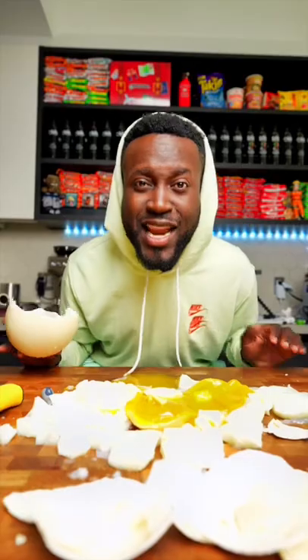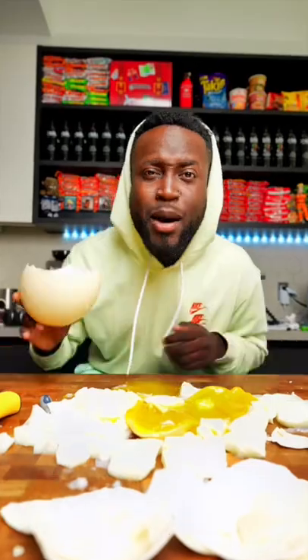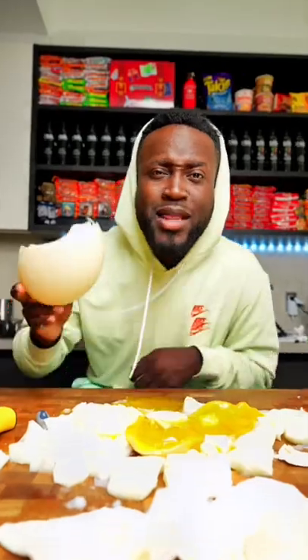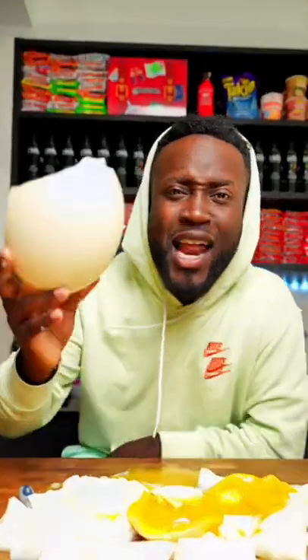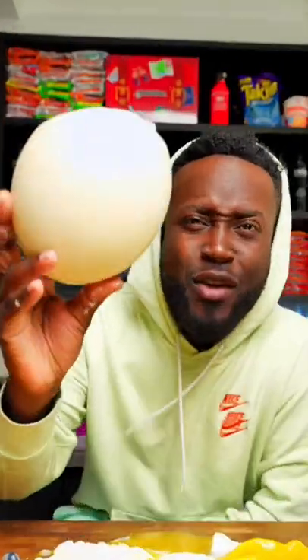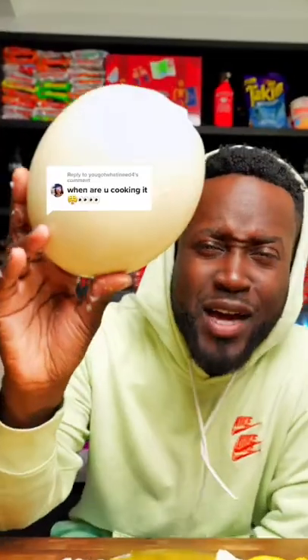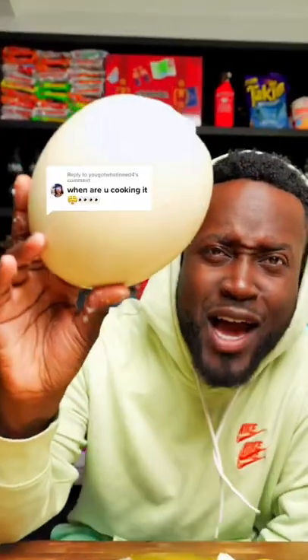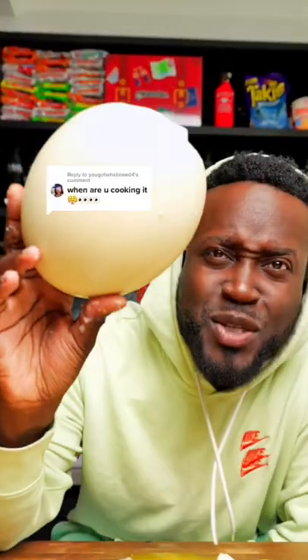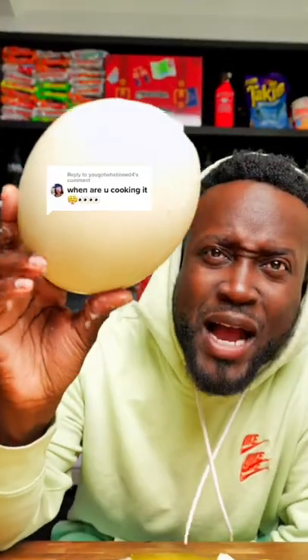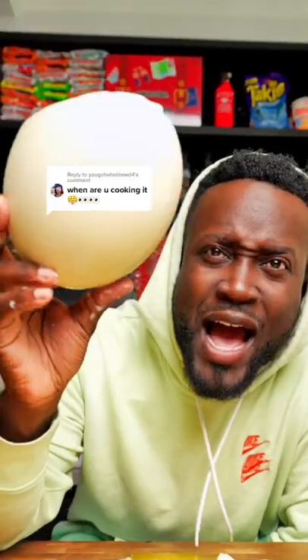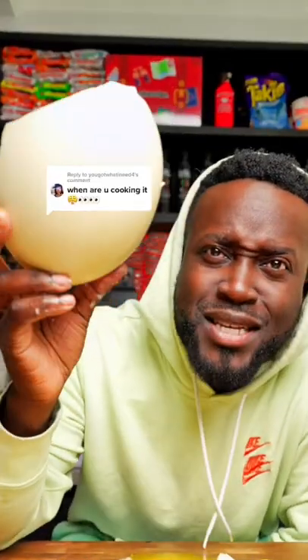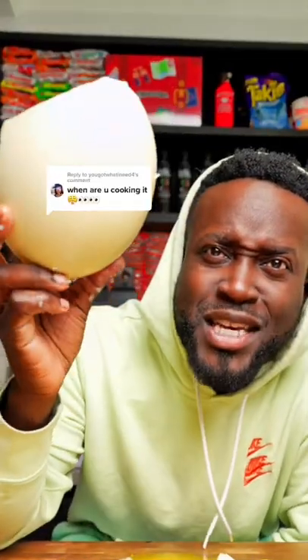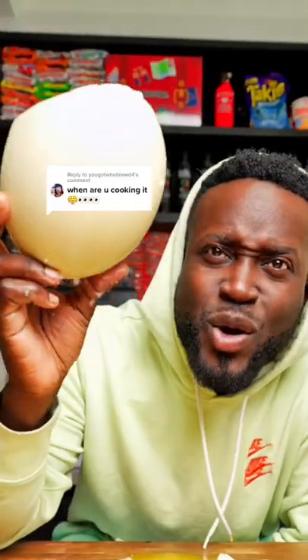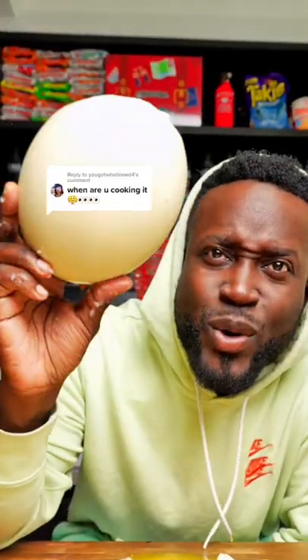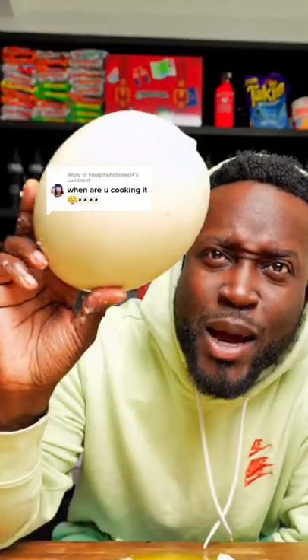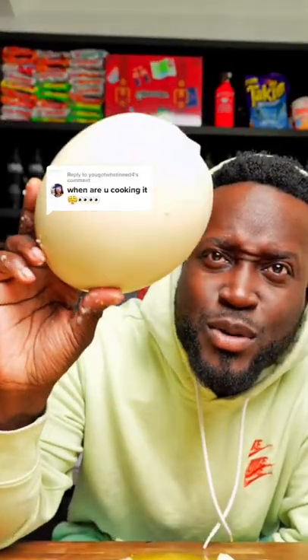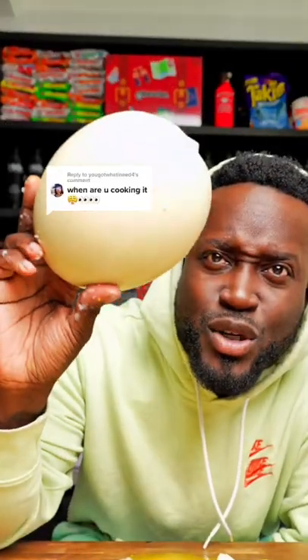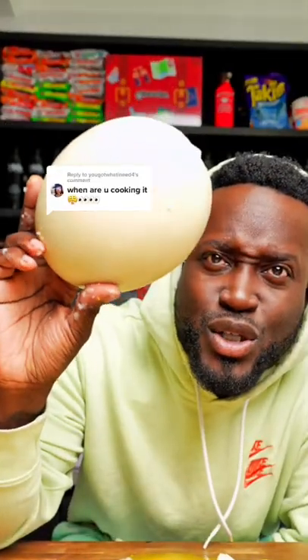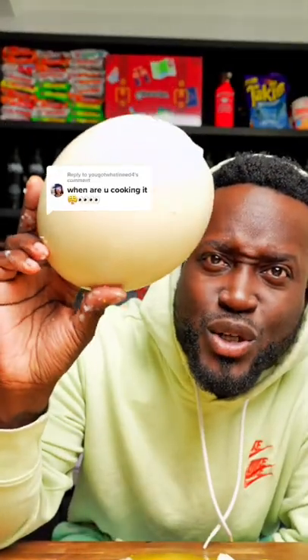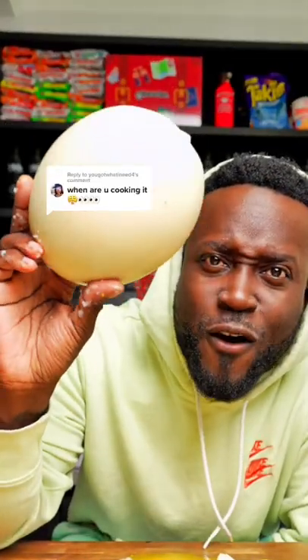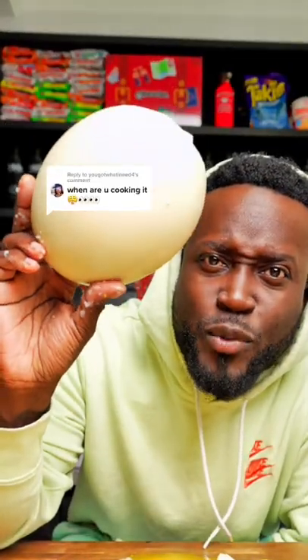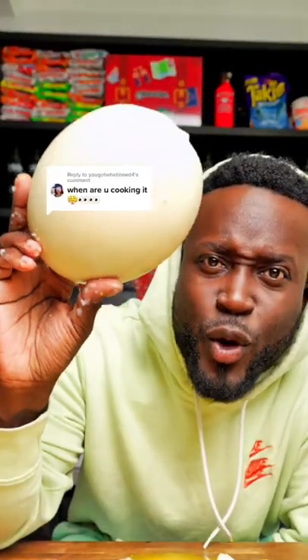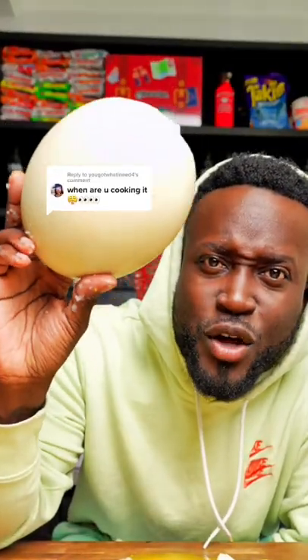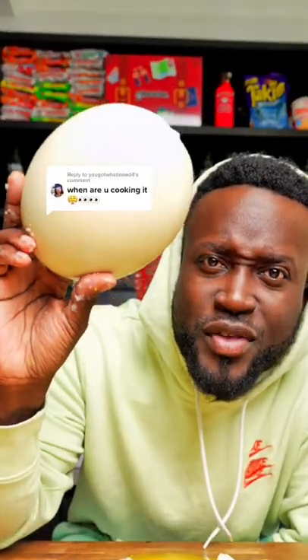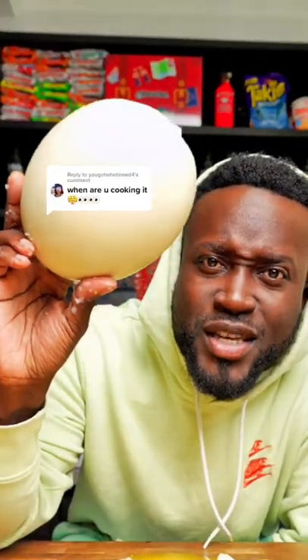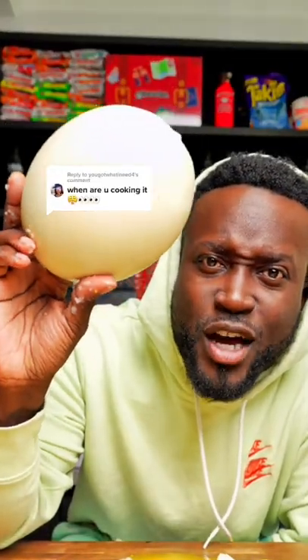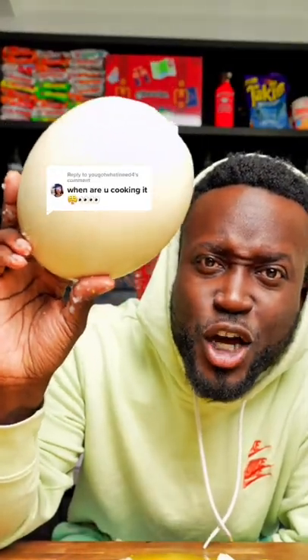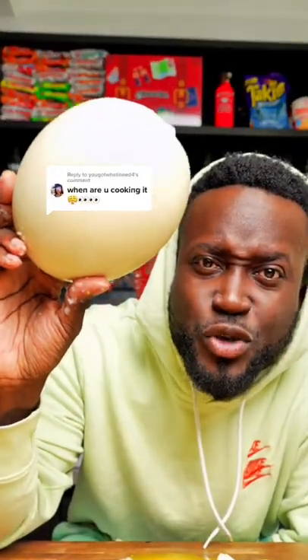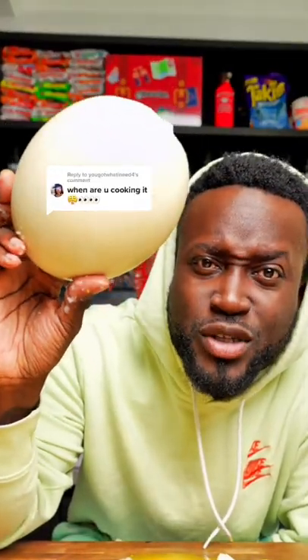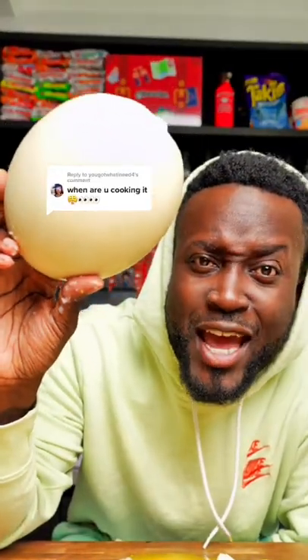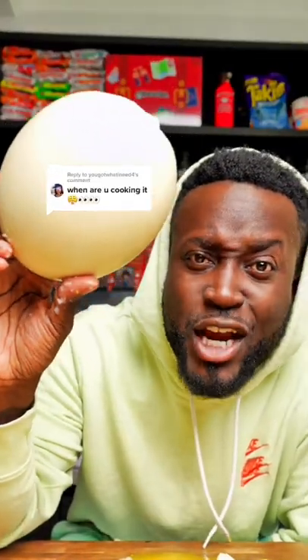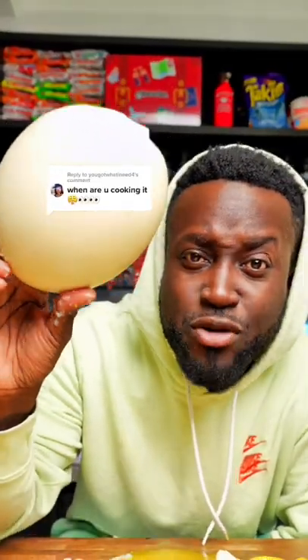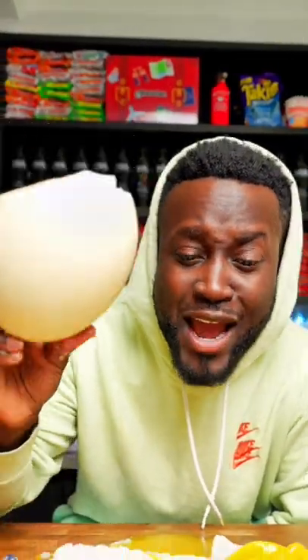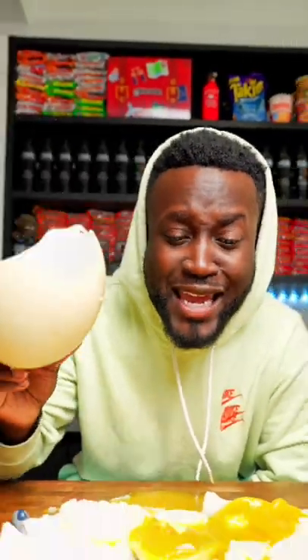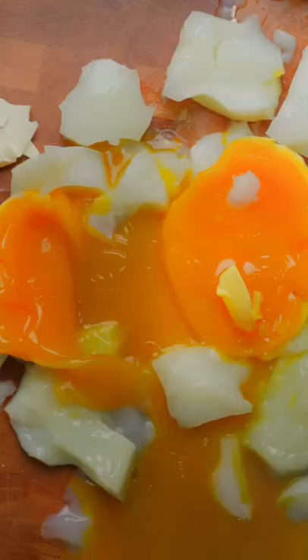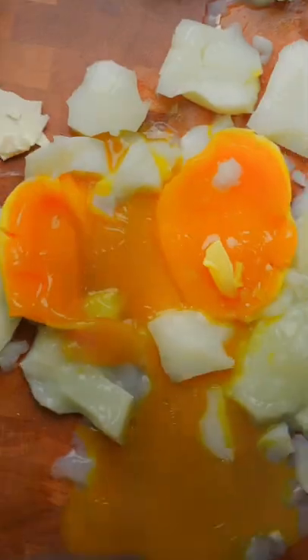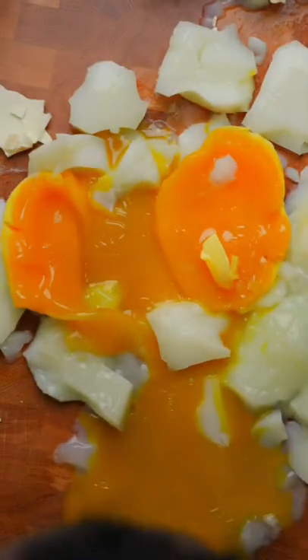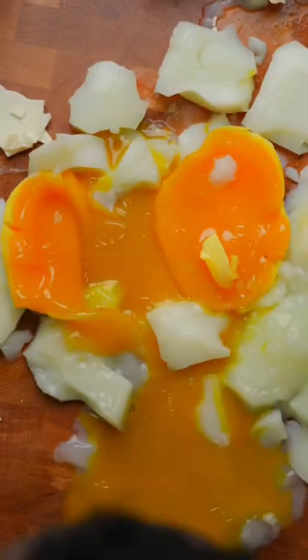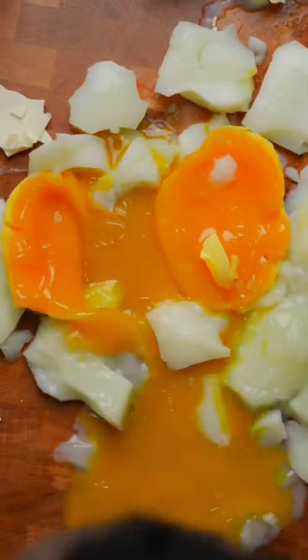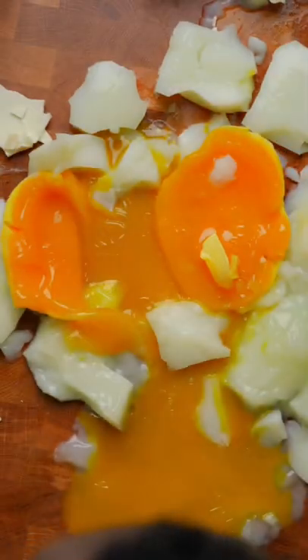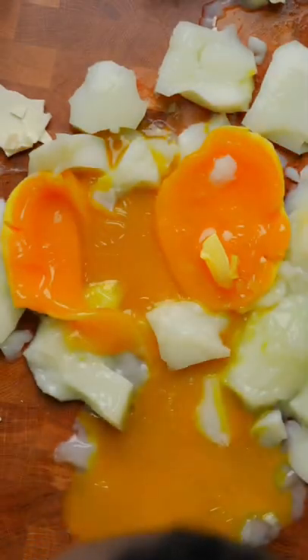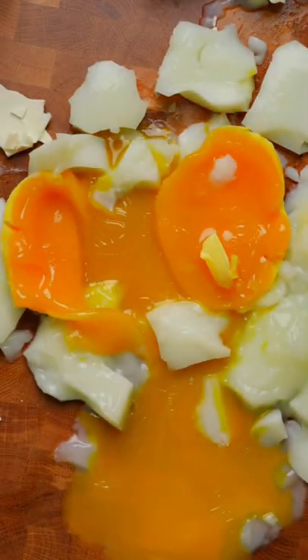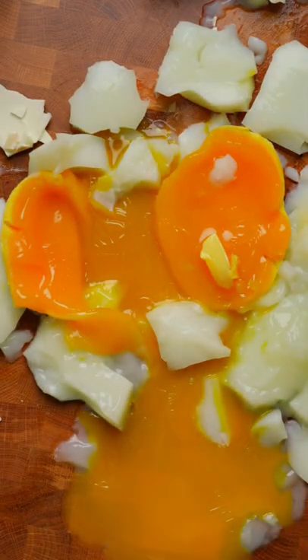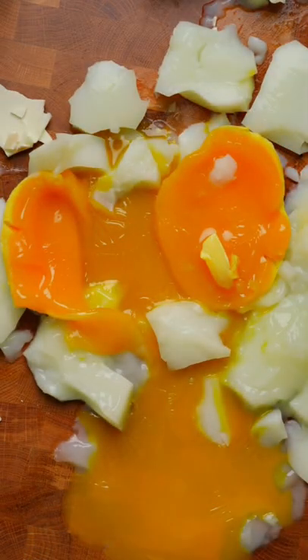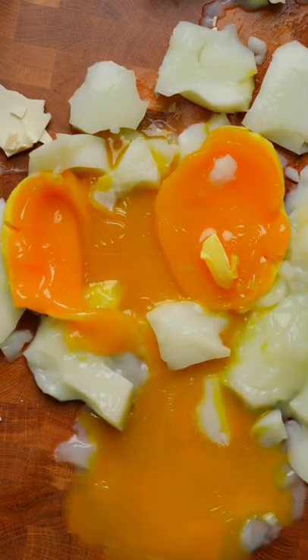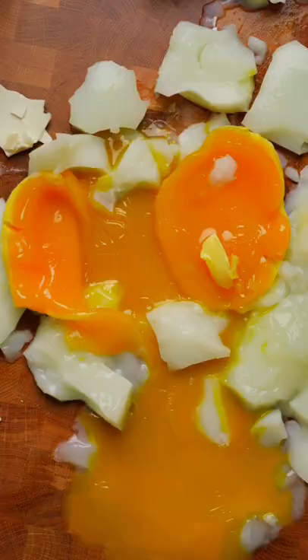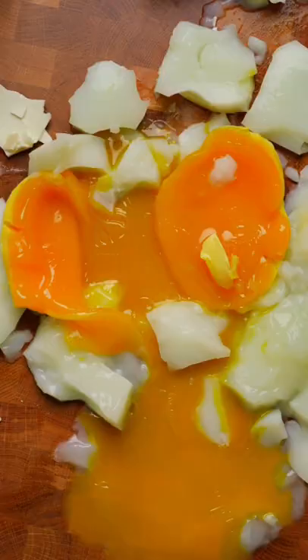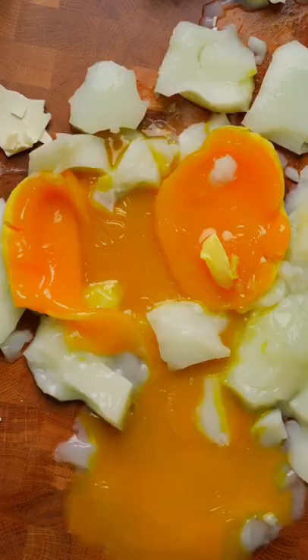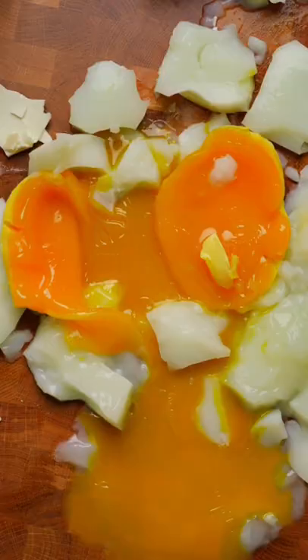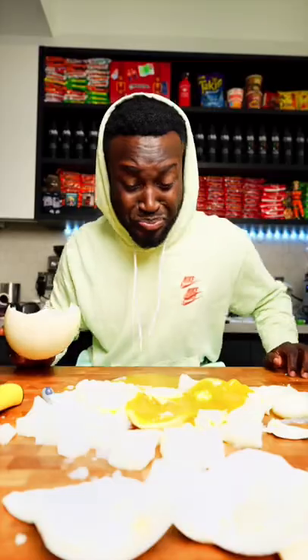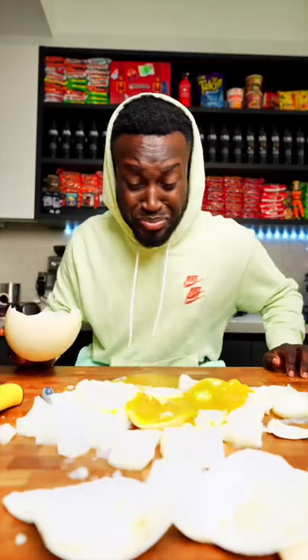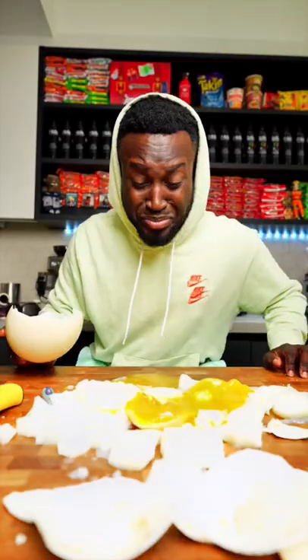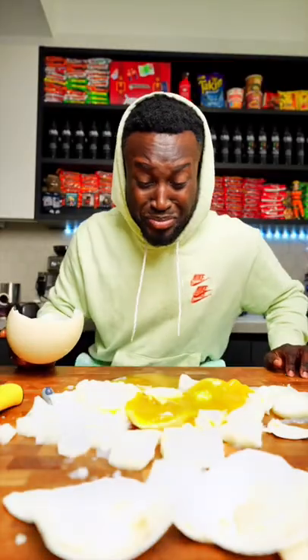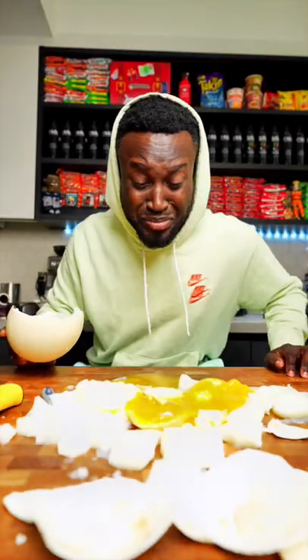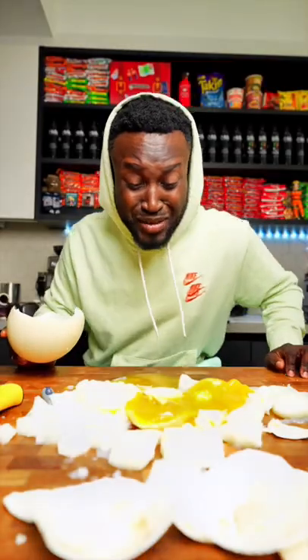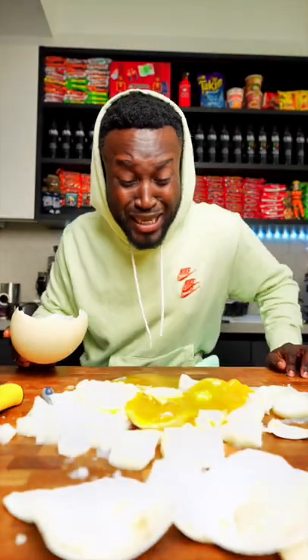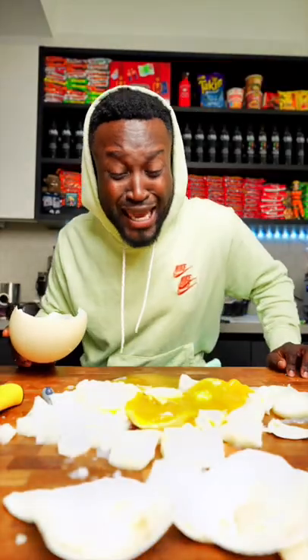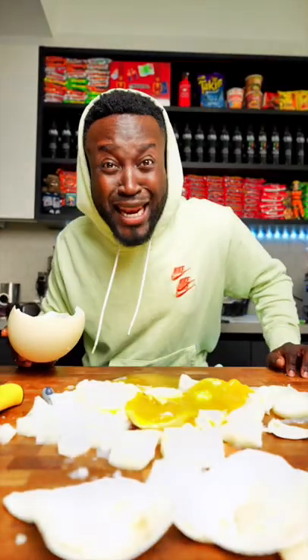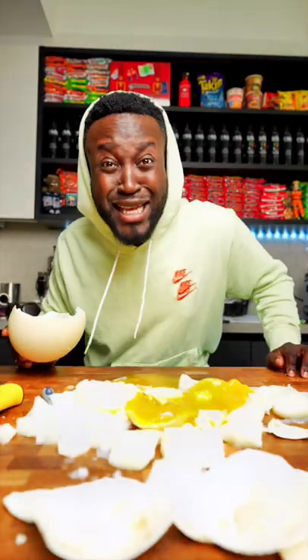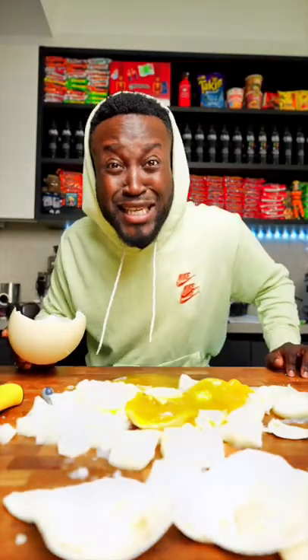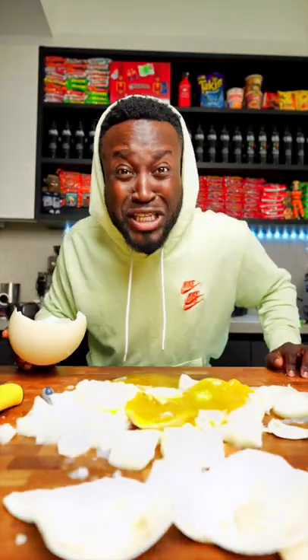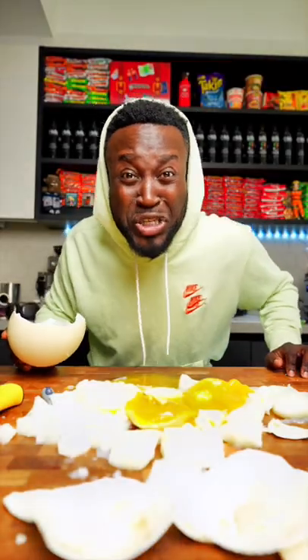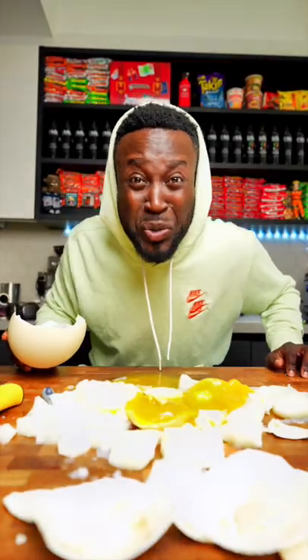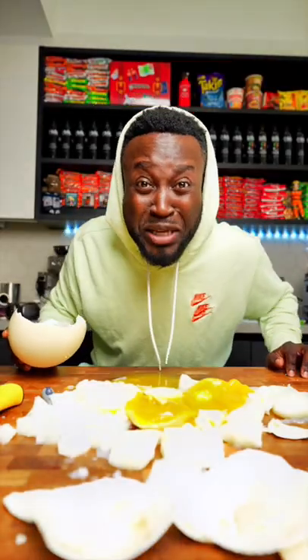A lot of you guys were asking when I was going to soft boil this ostrich egg right here. Let's get to it.